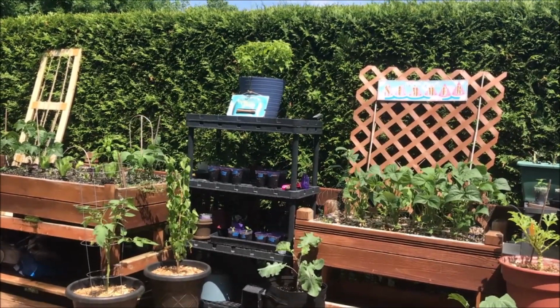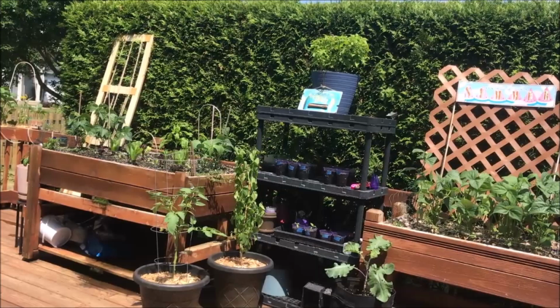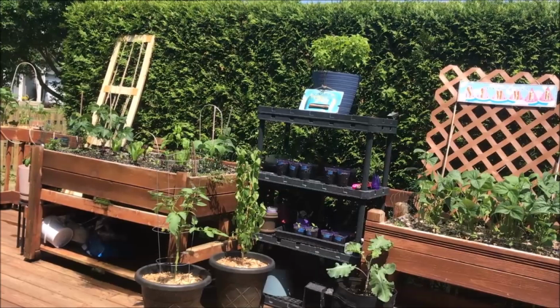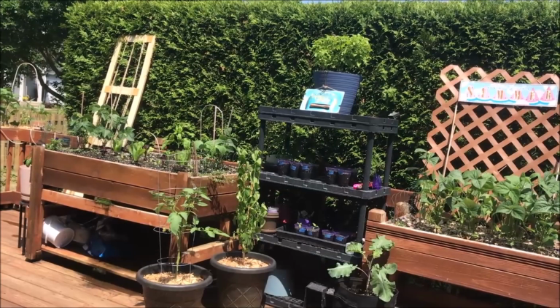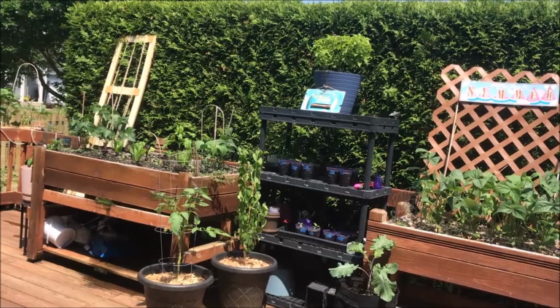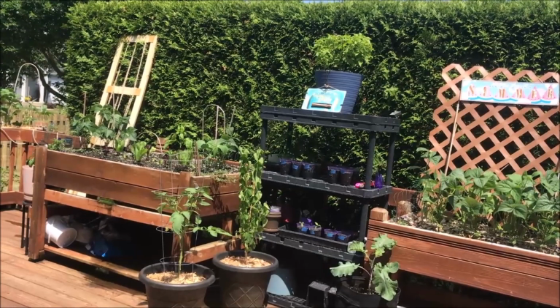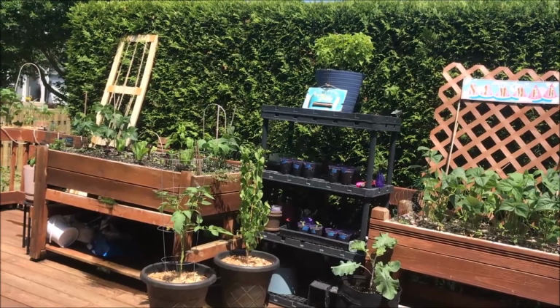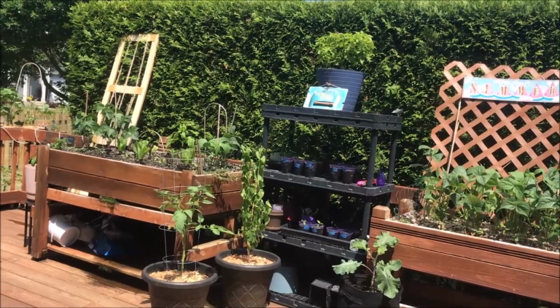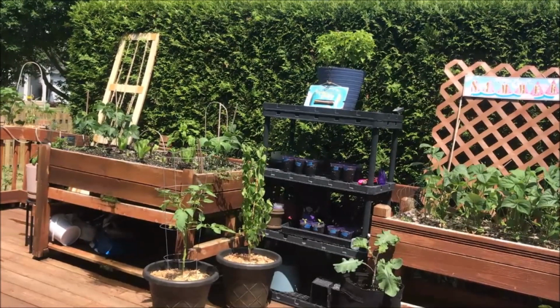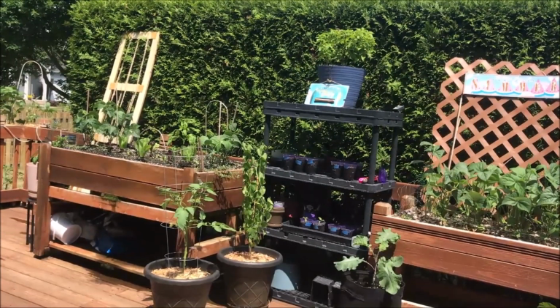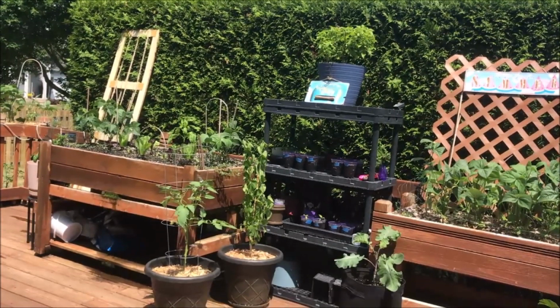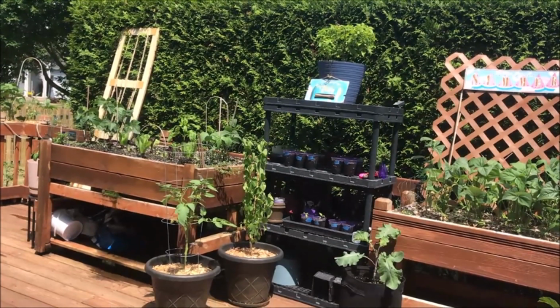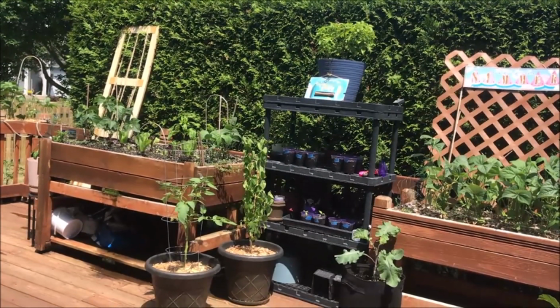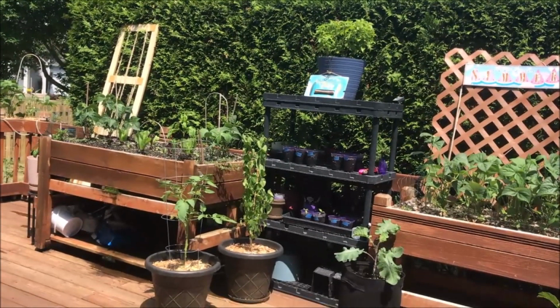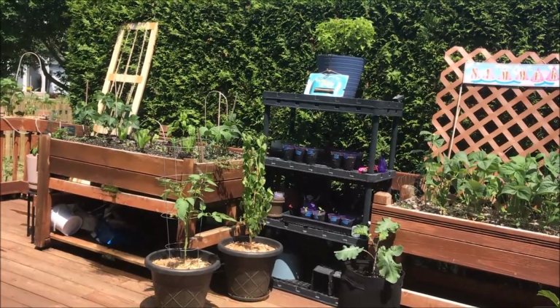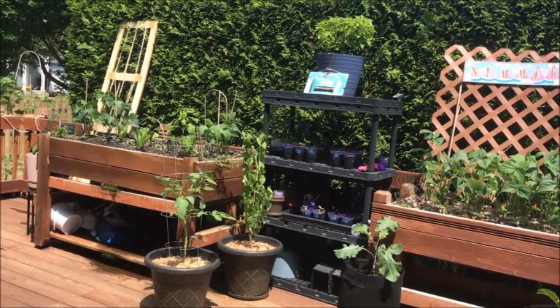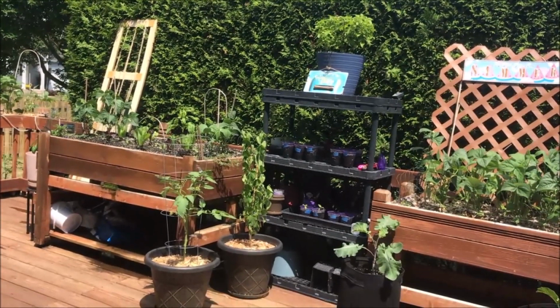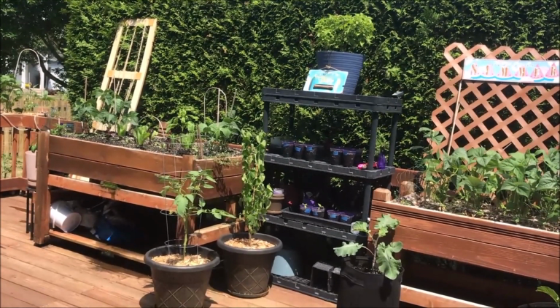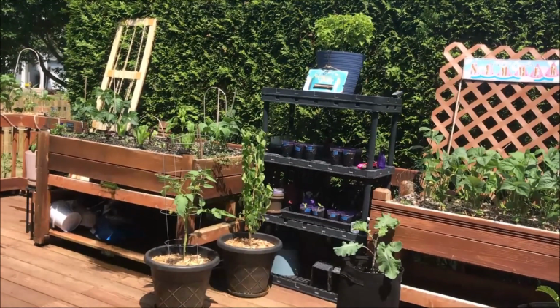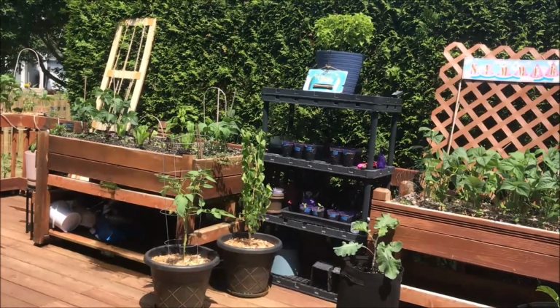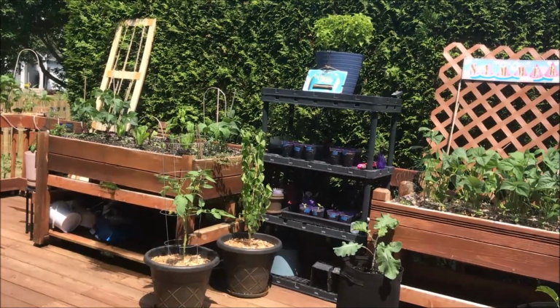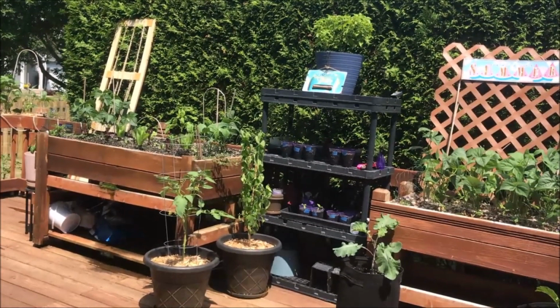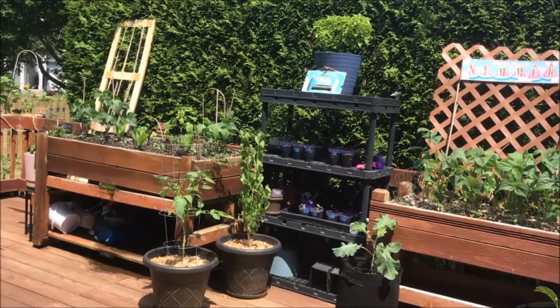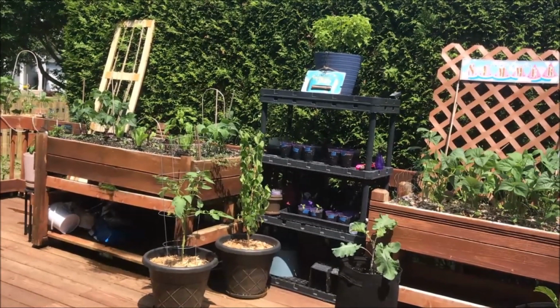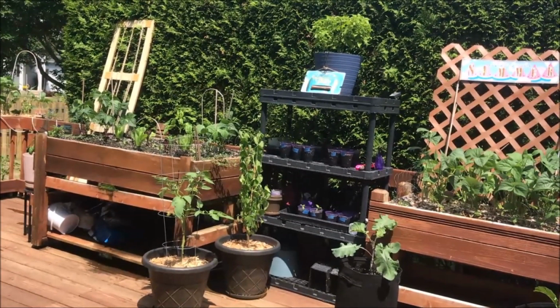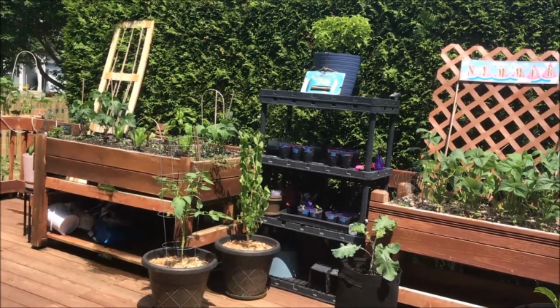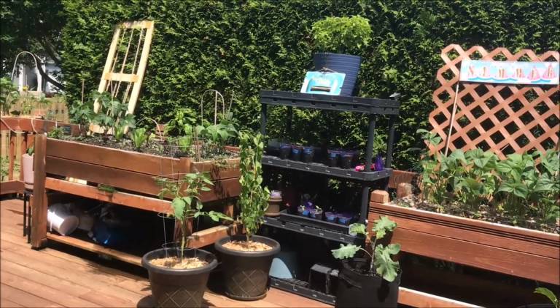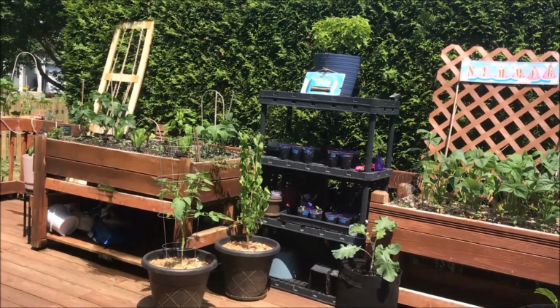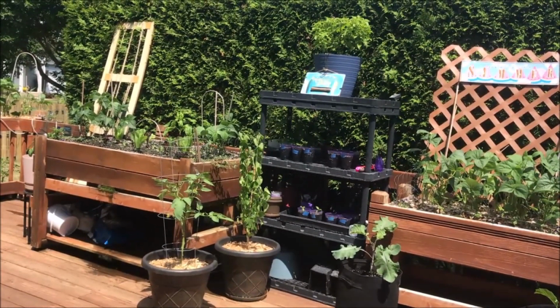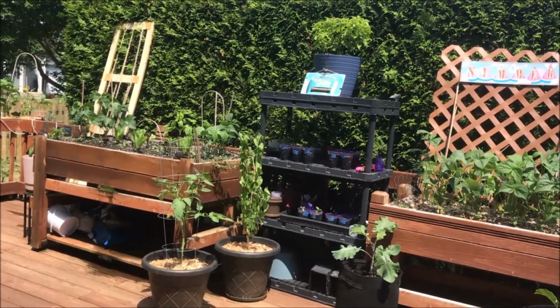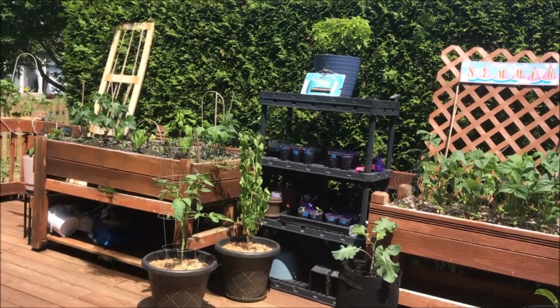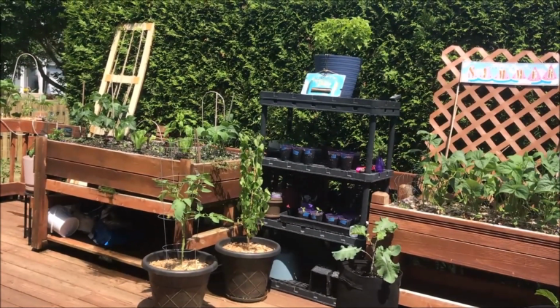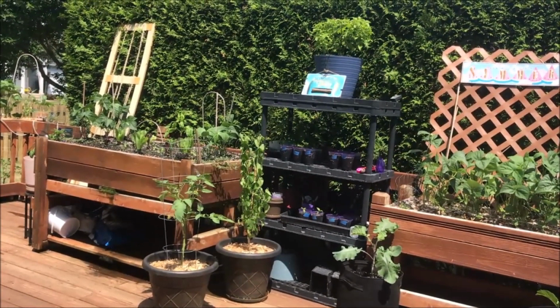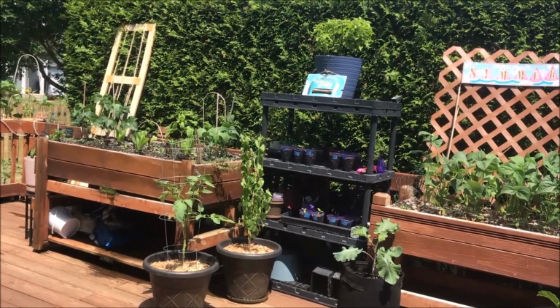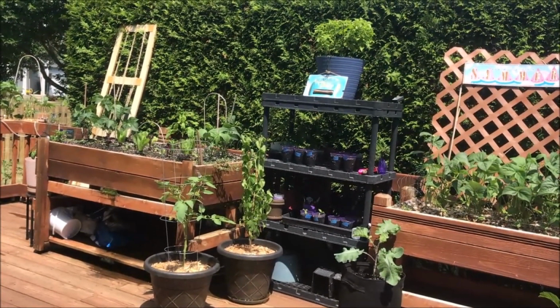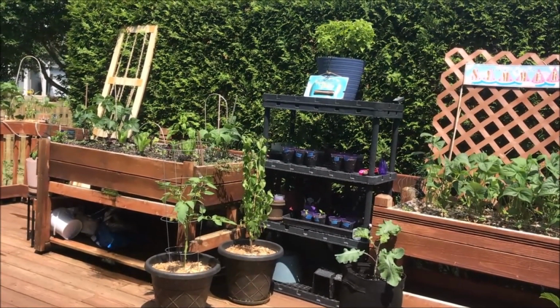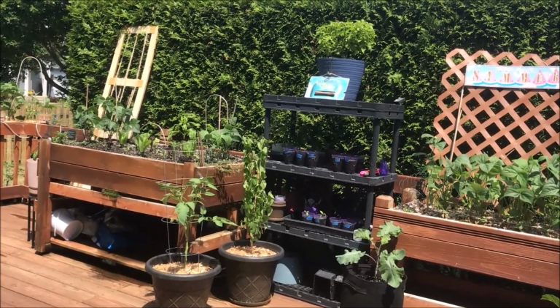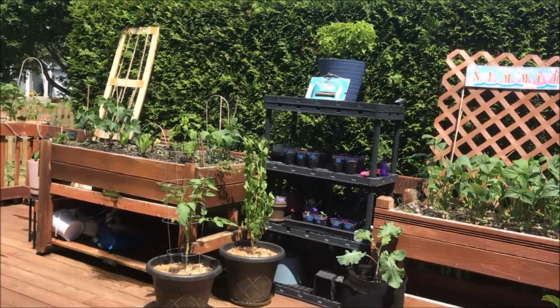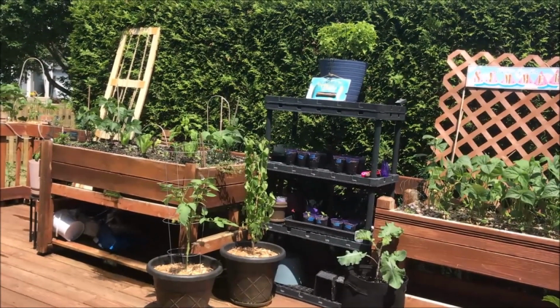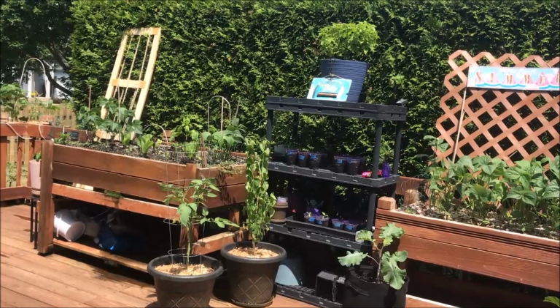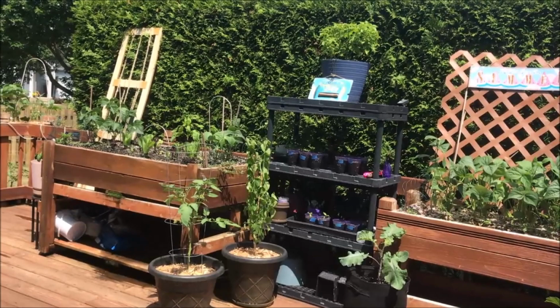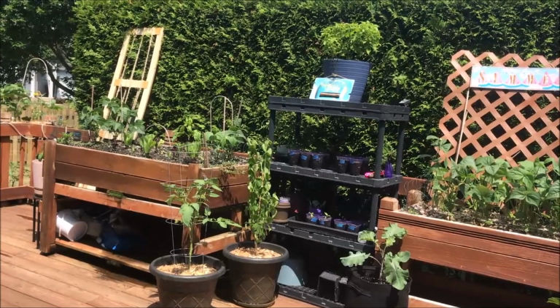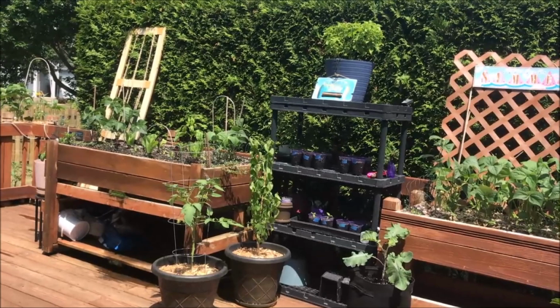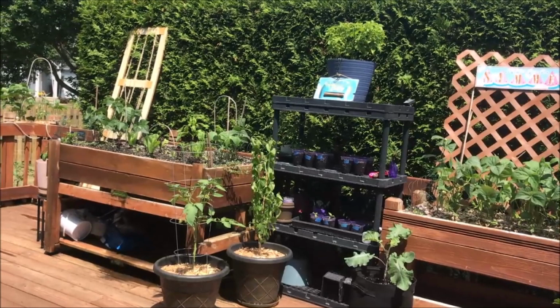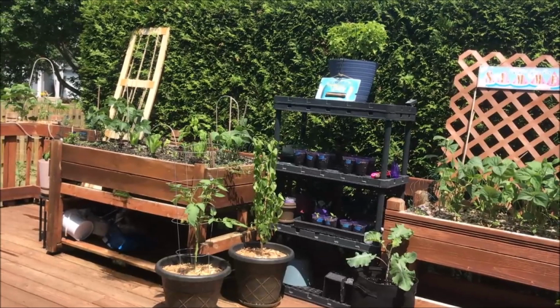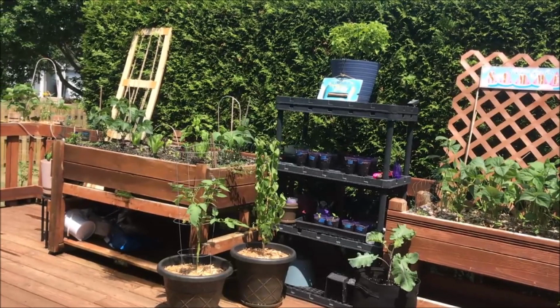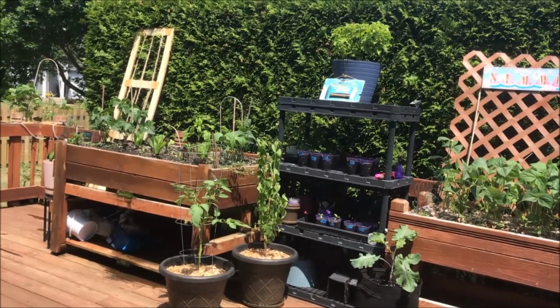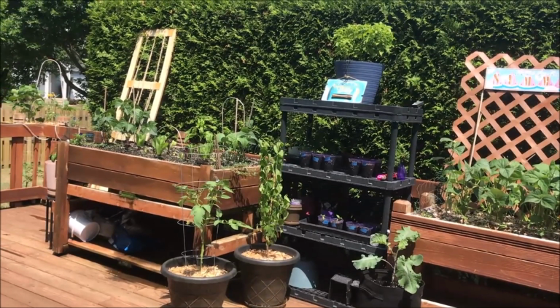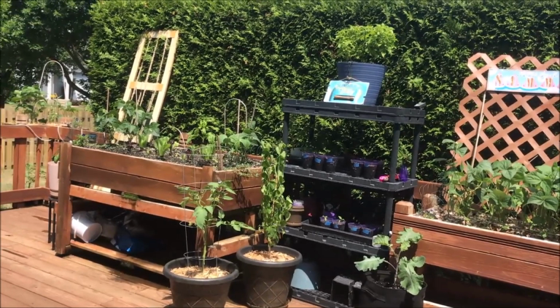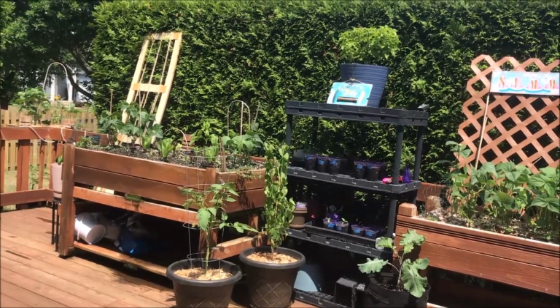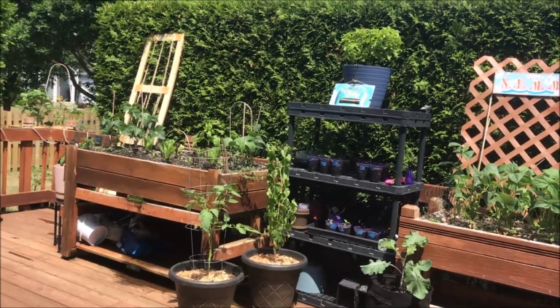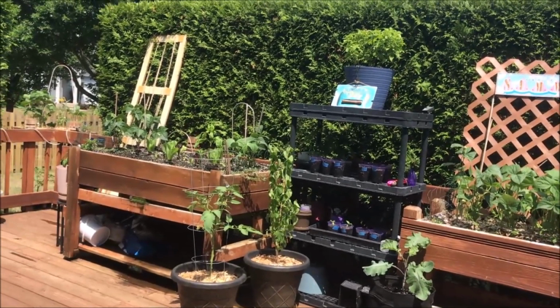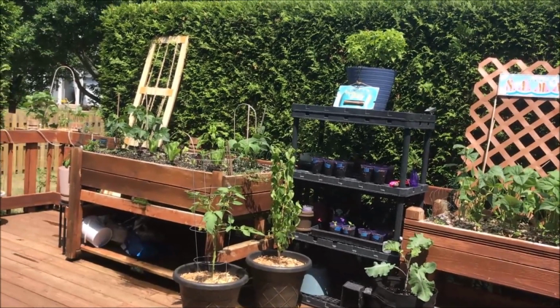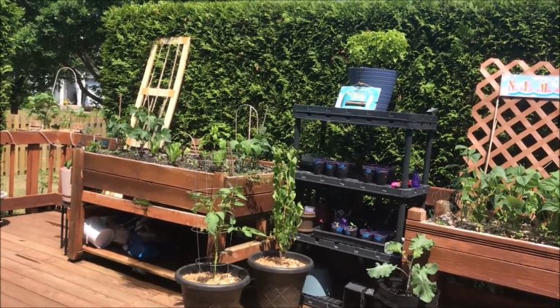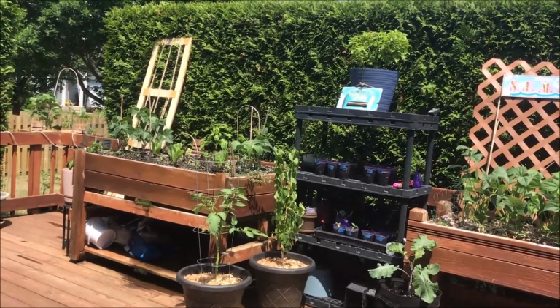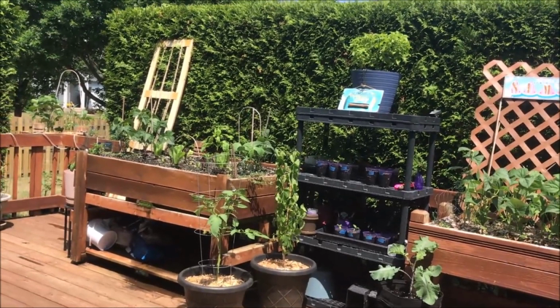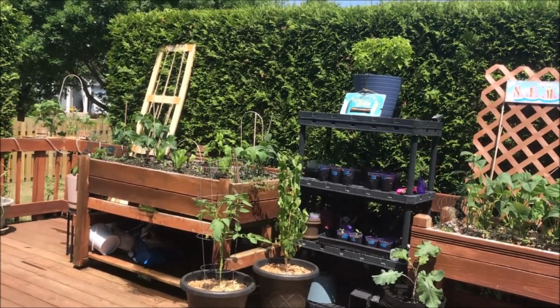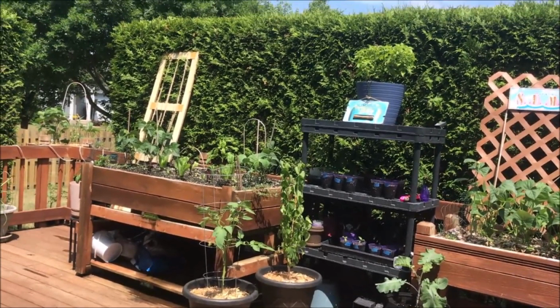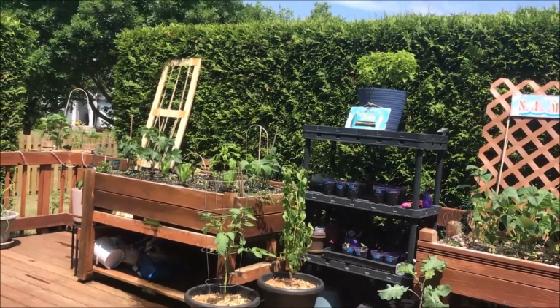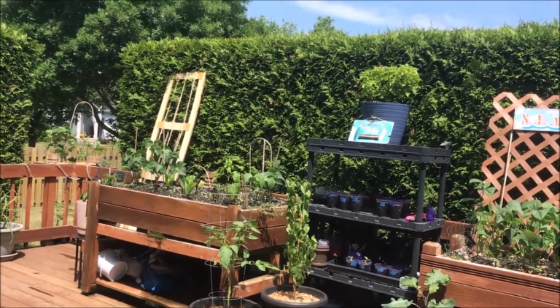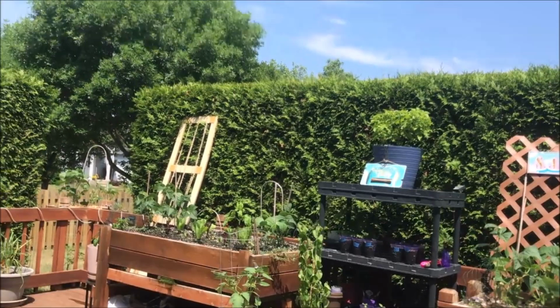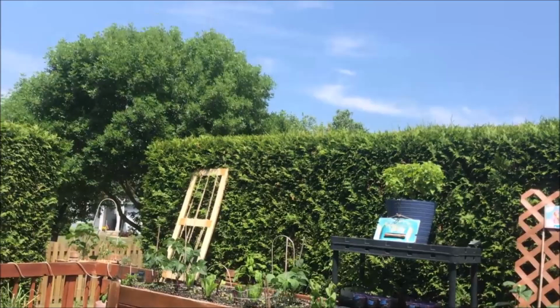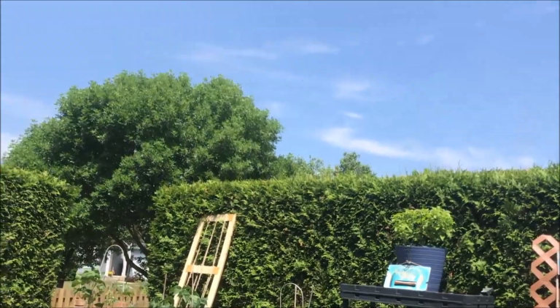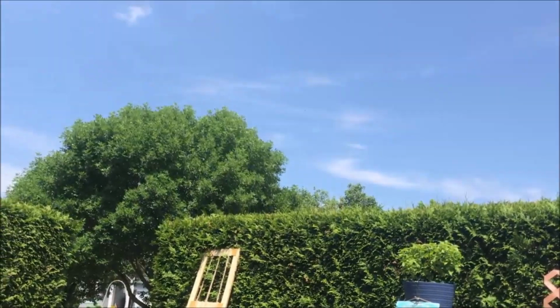And I'm going to figure out how to get this seed thing right, the germination thing right.